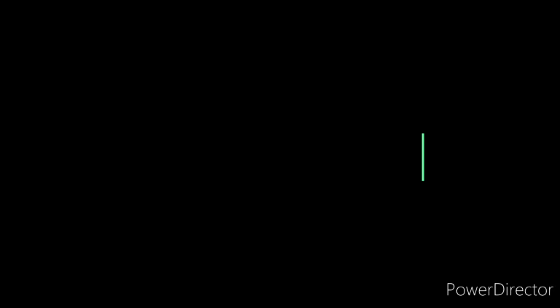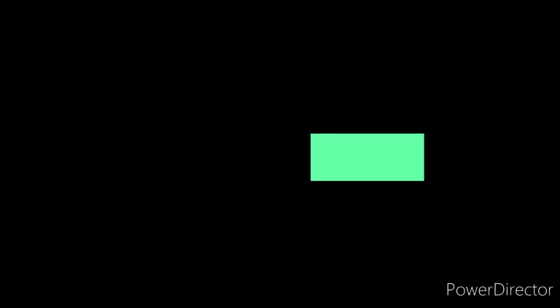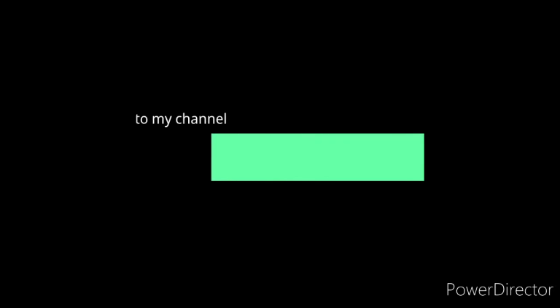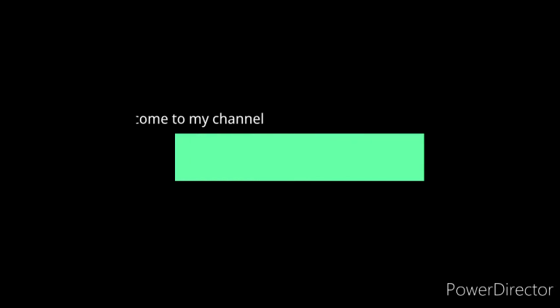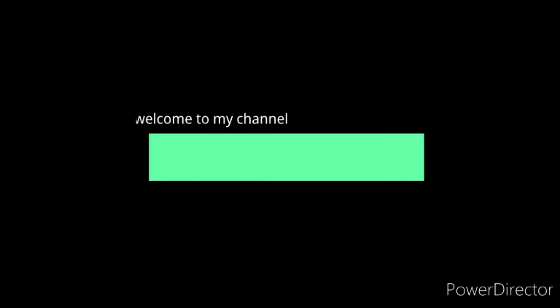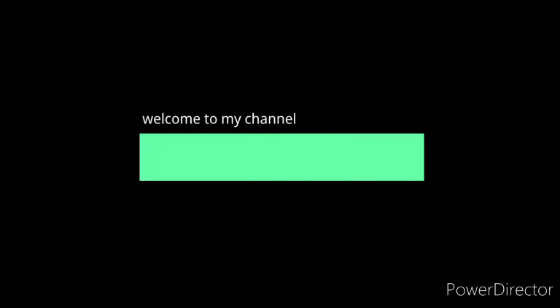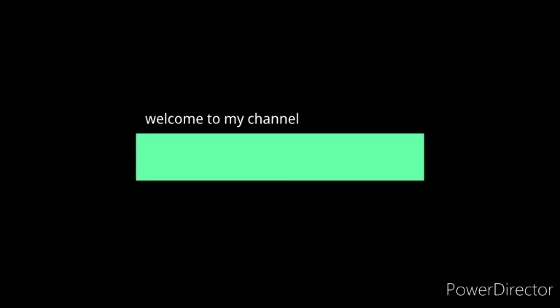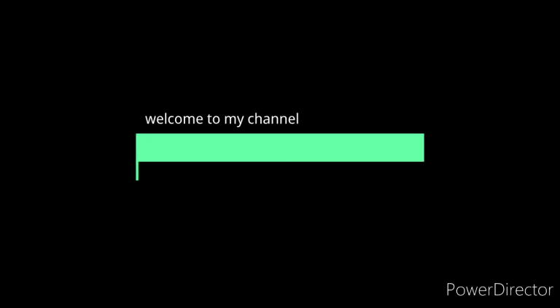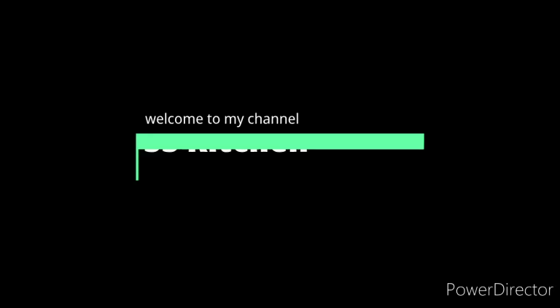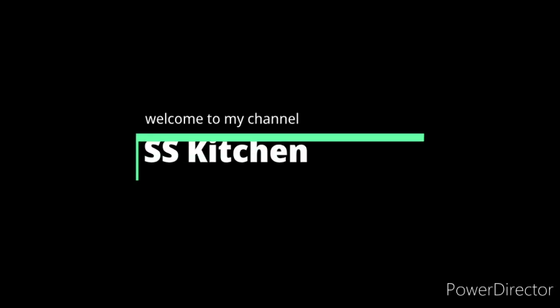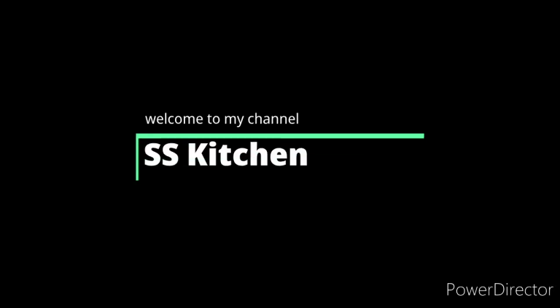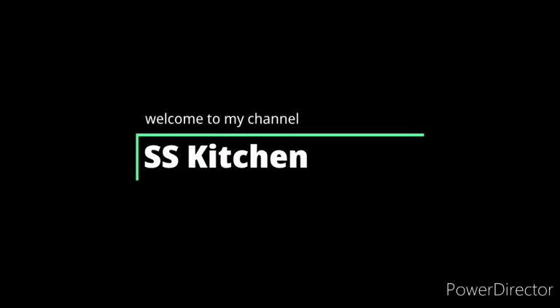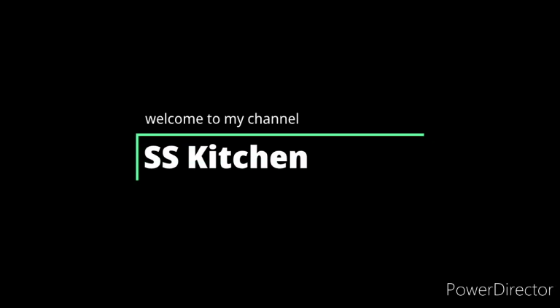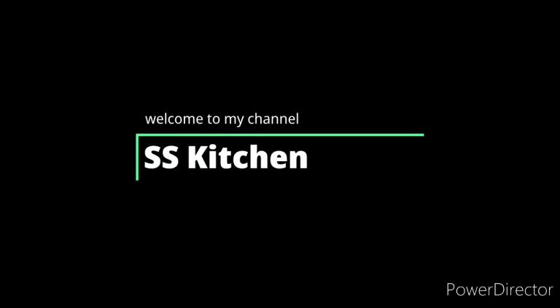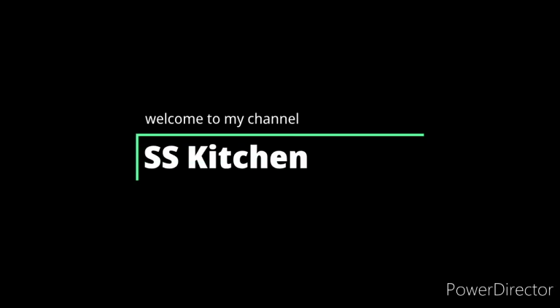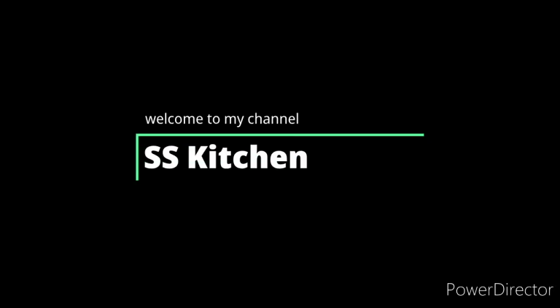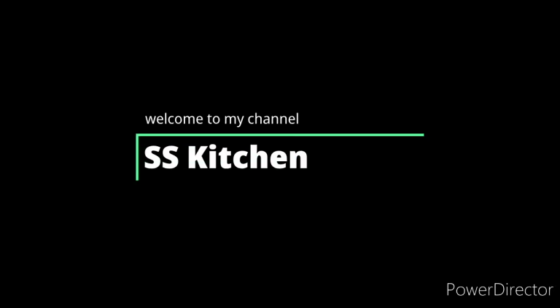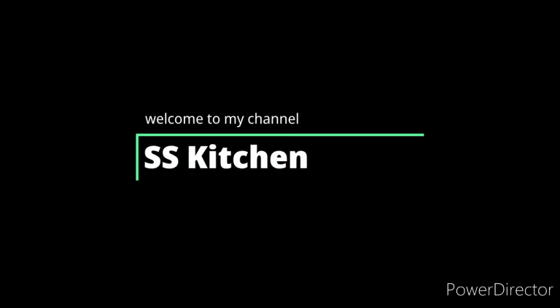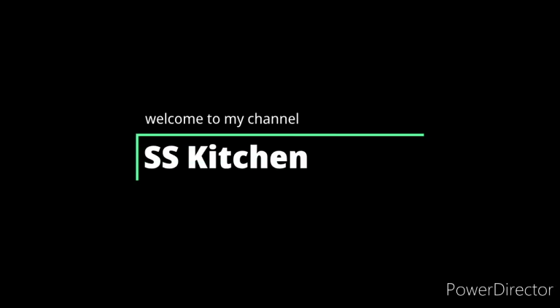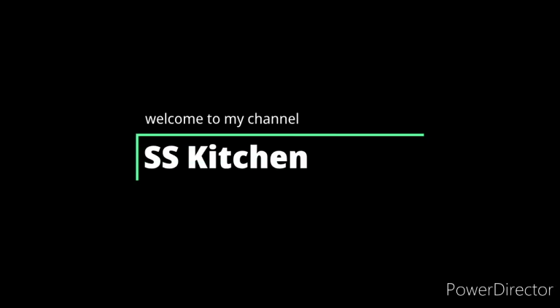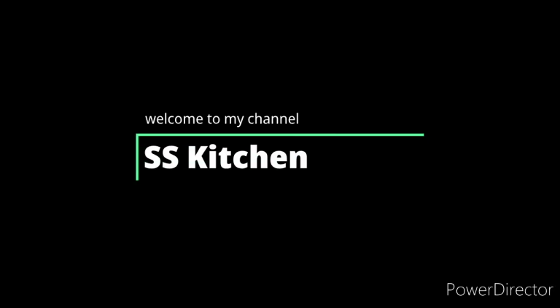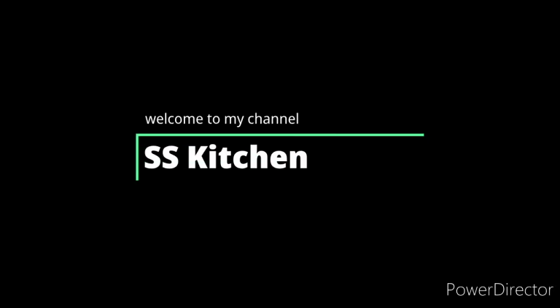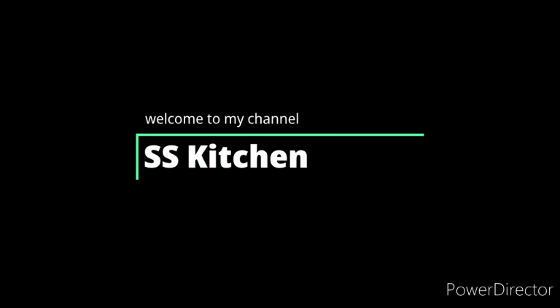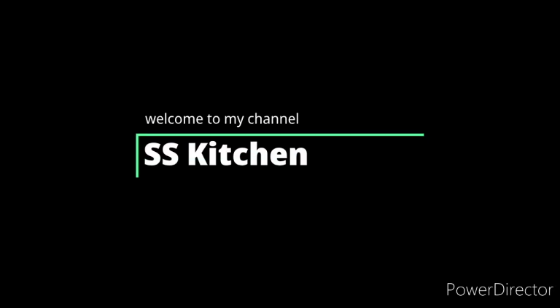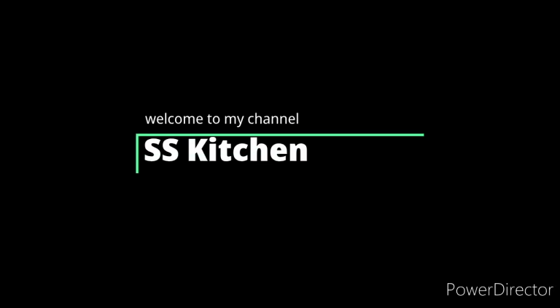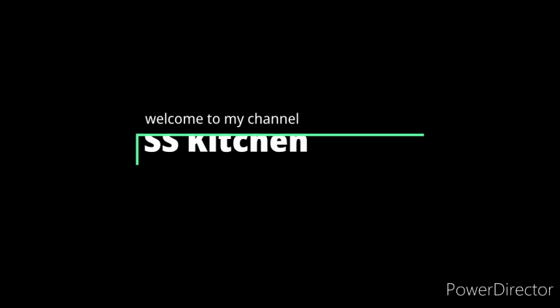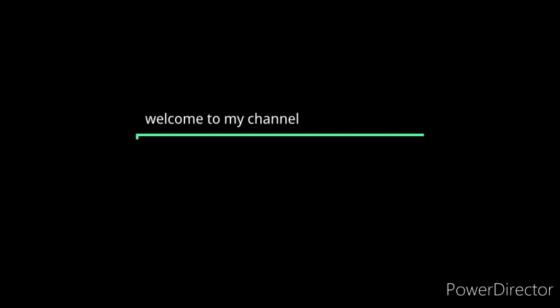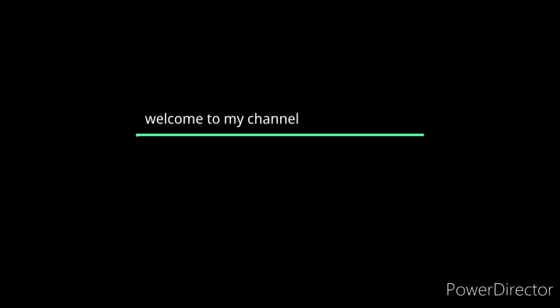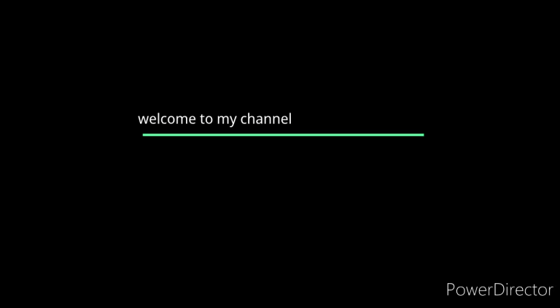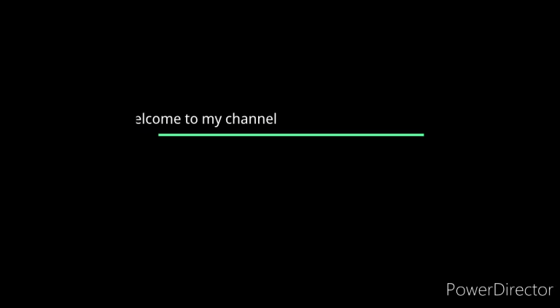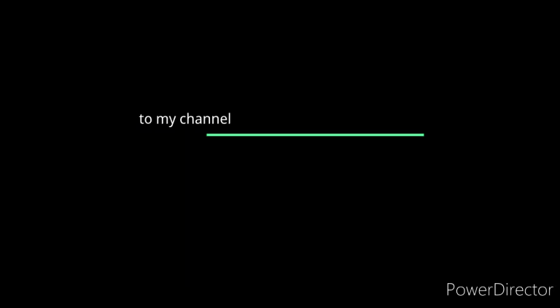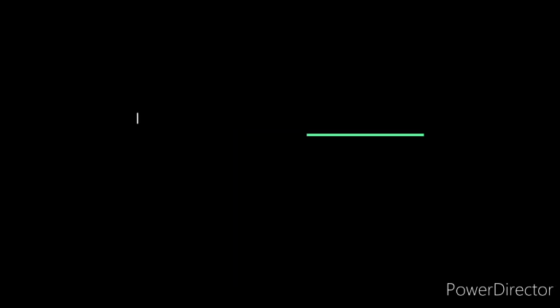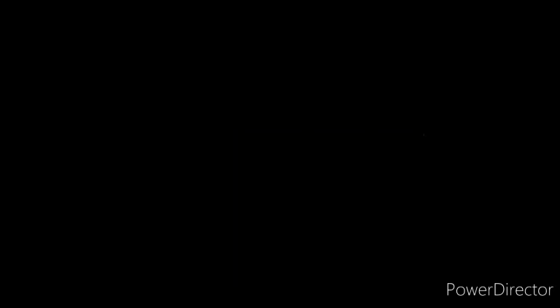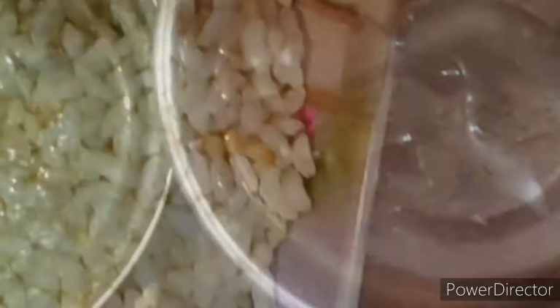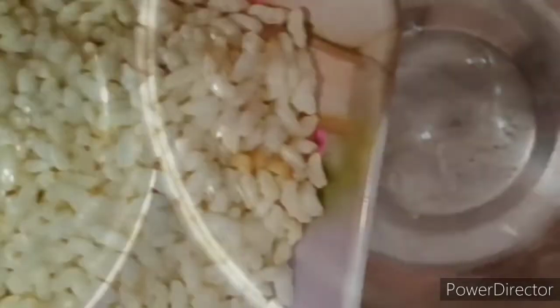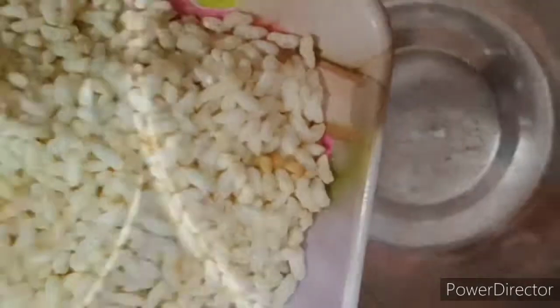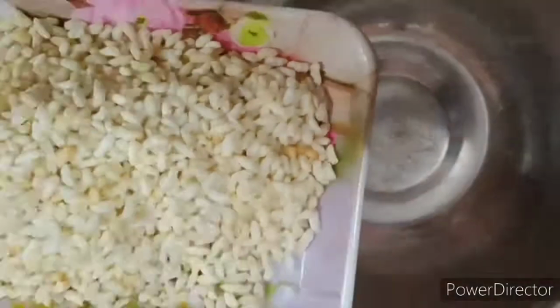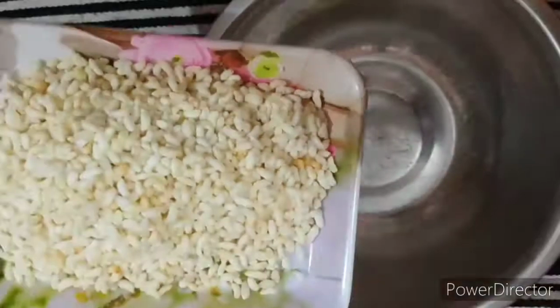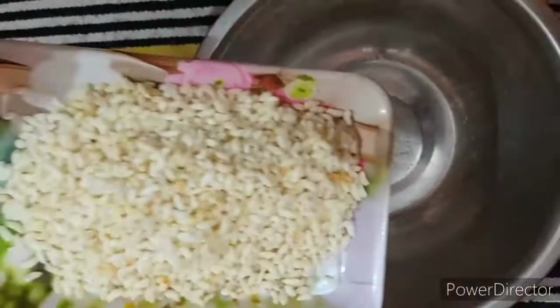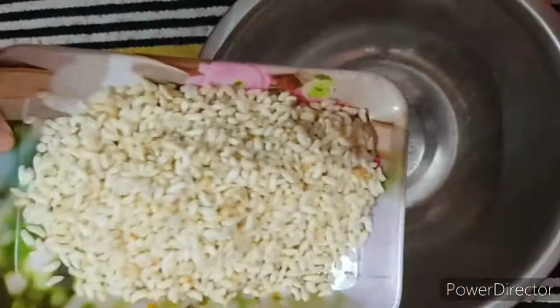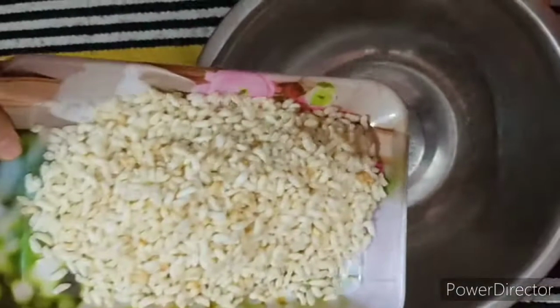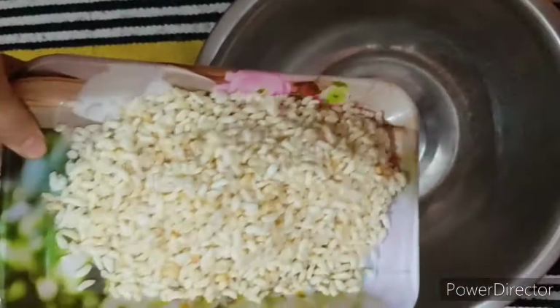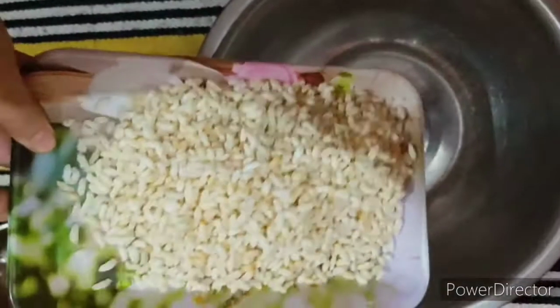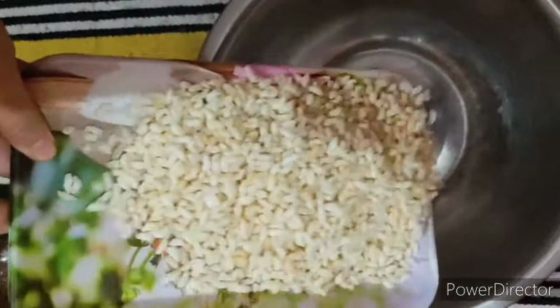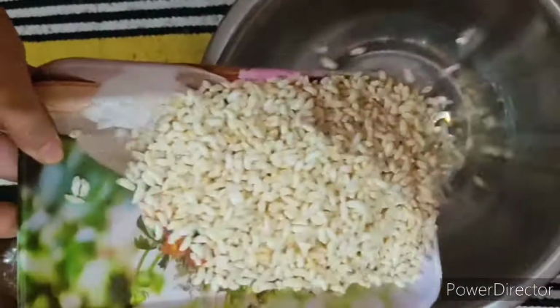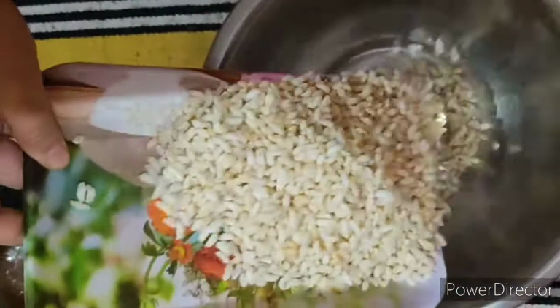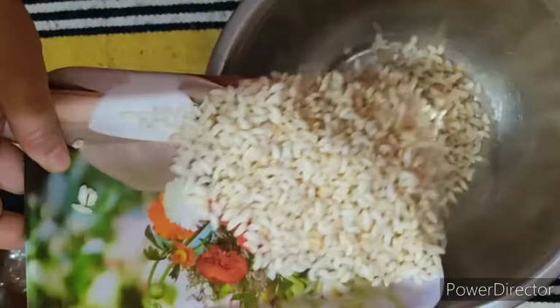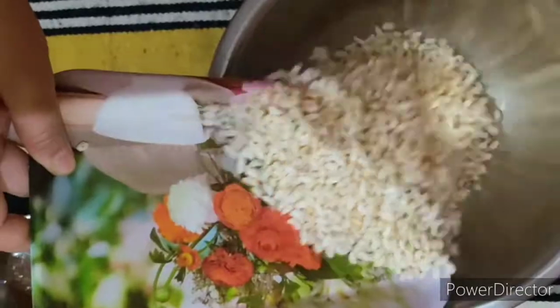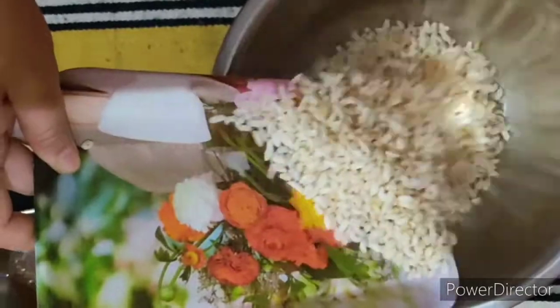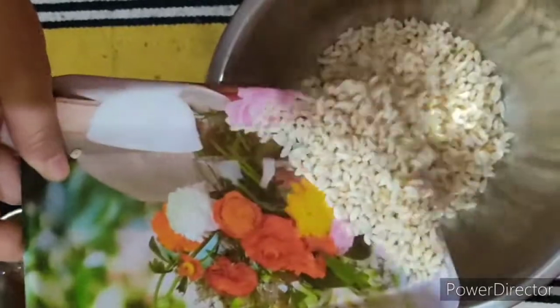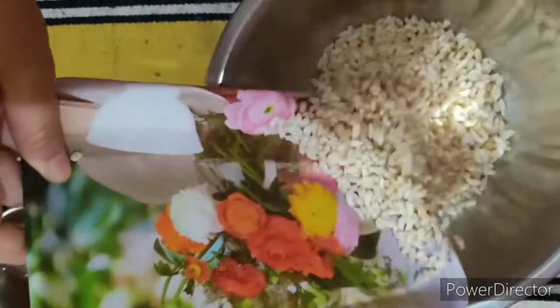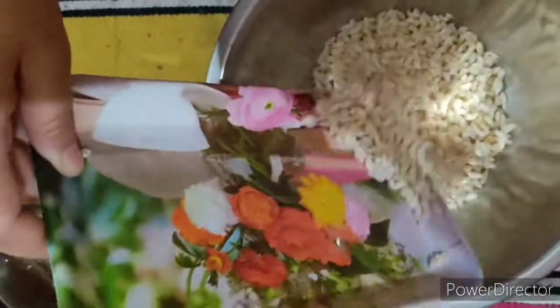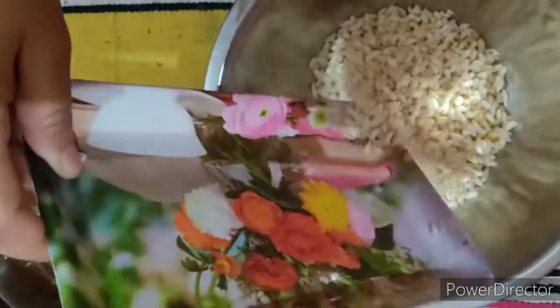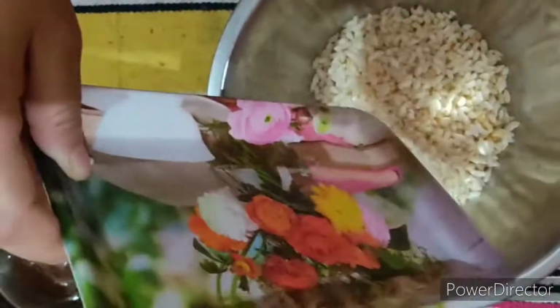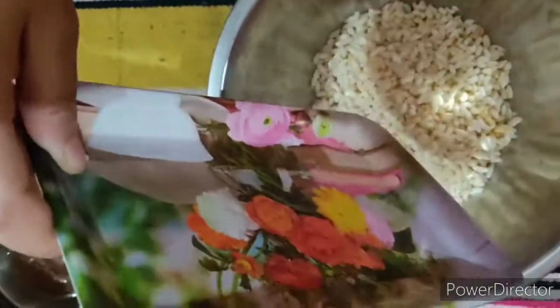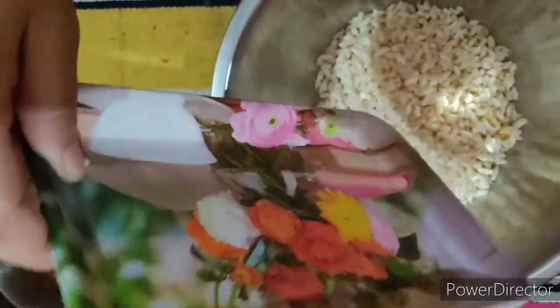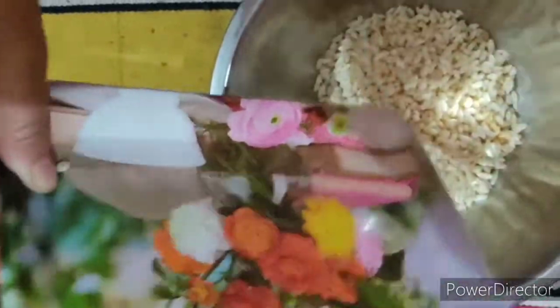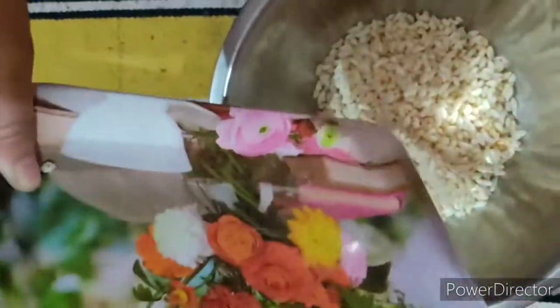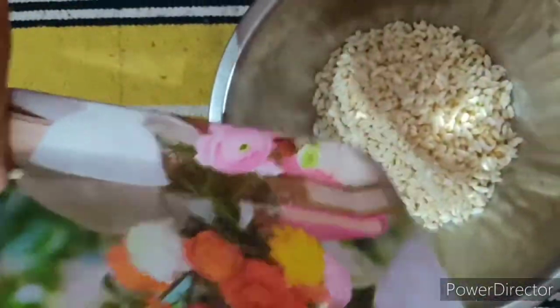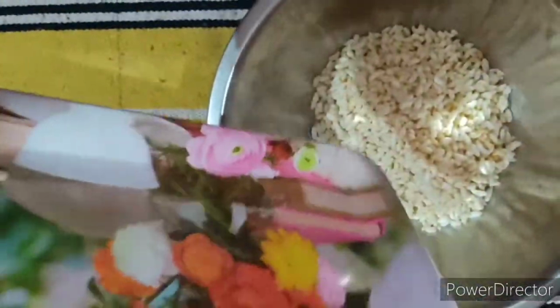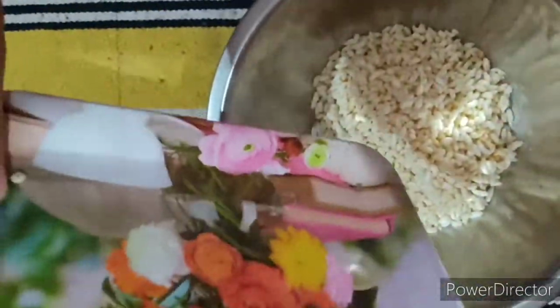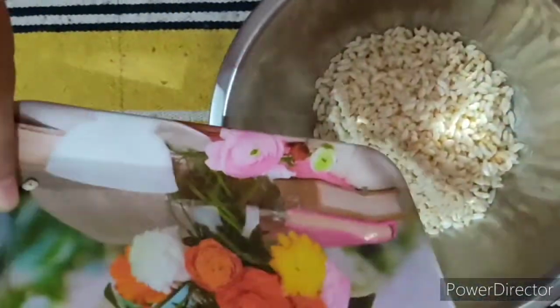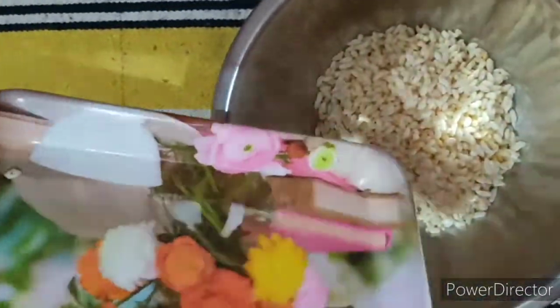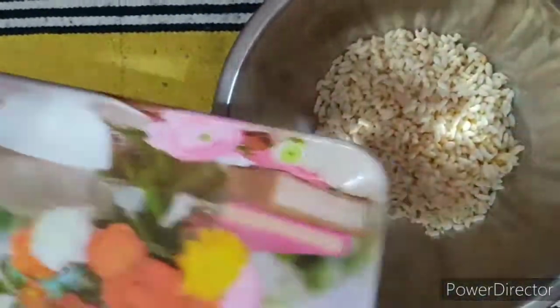Hello guys, welcome to my YouTube channel. Today we are going to make the video of Bhelpuri. First of all we will put in the video which is a popularized product.